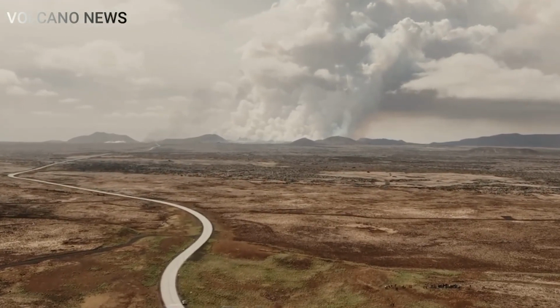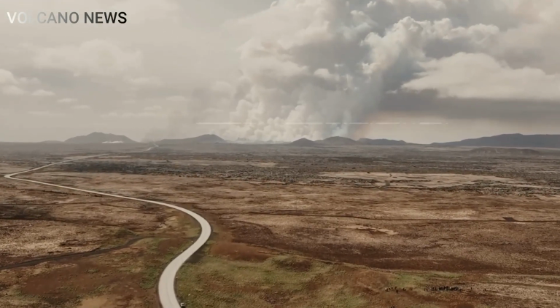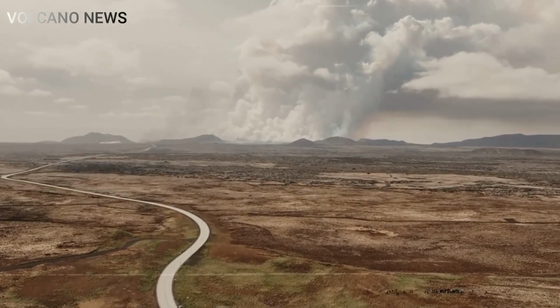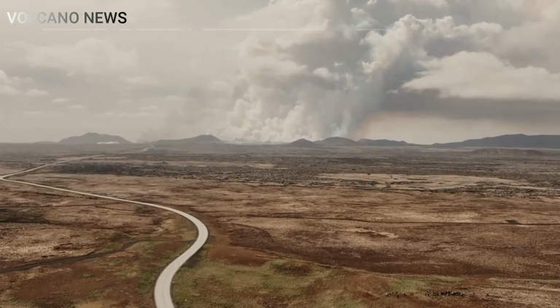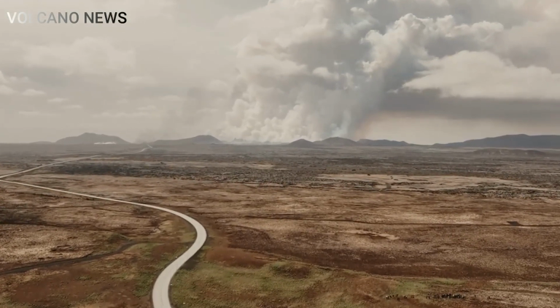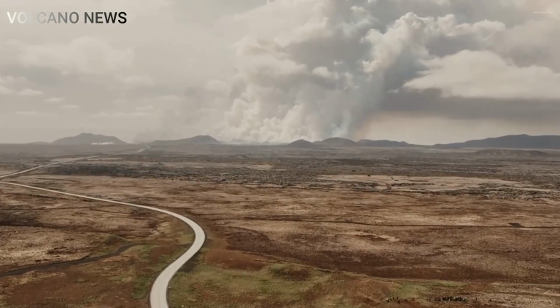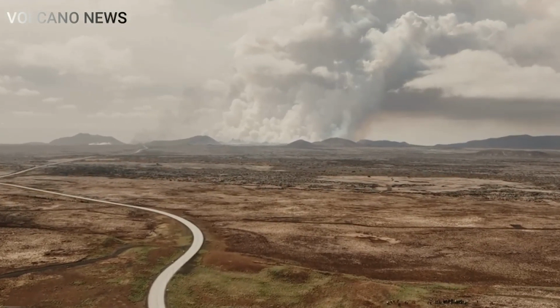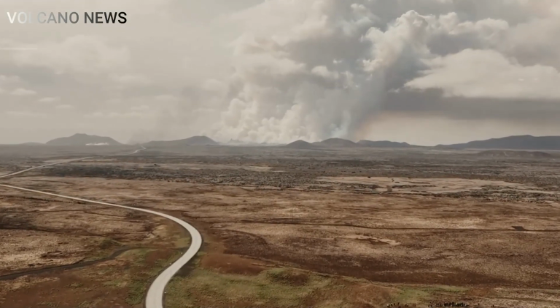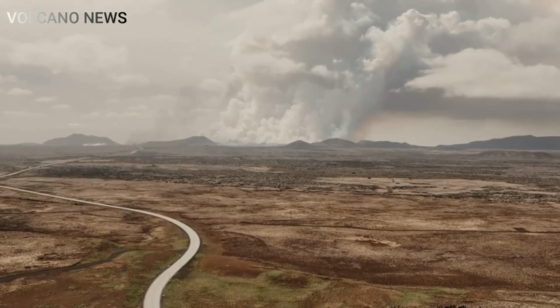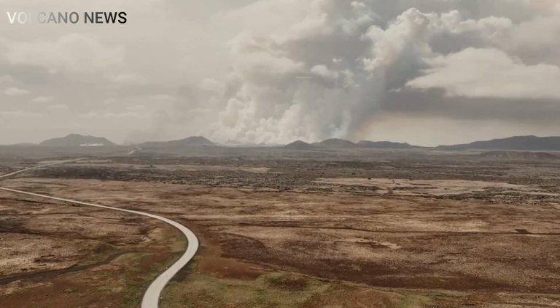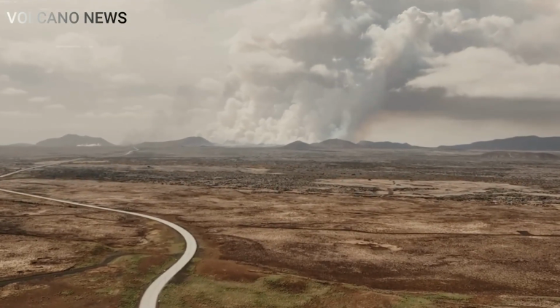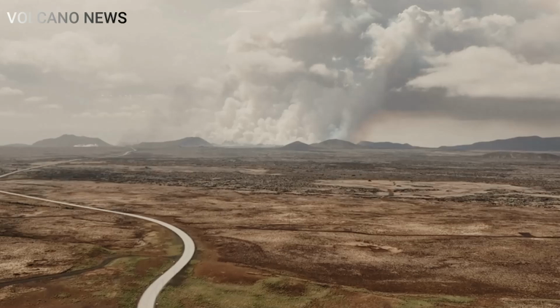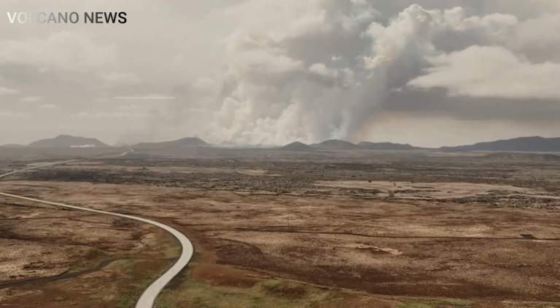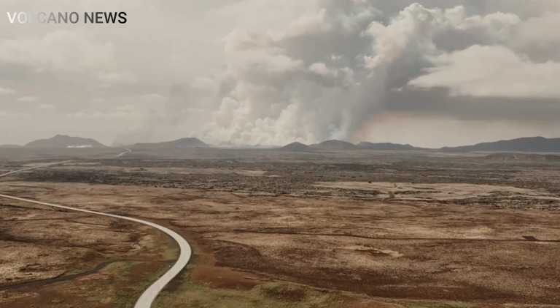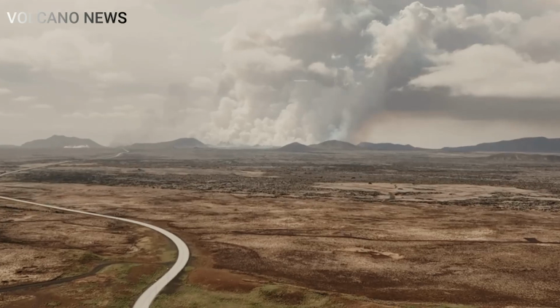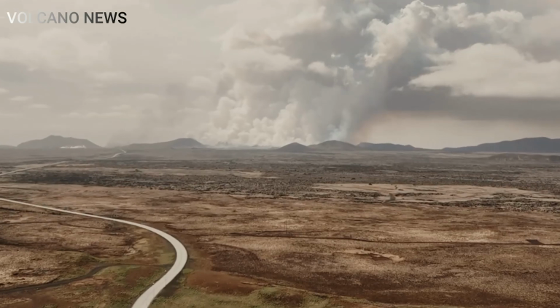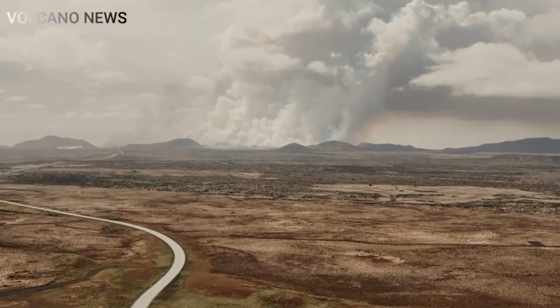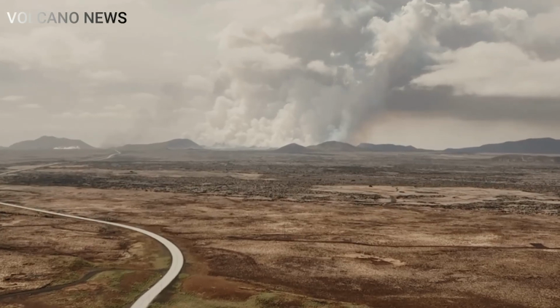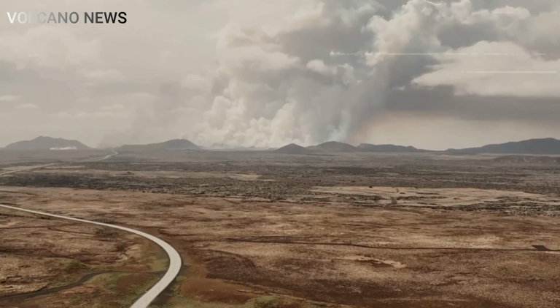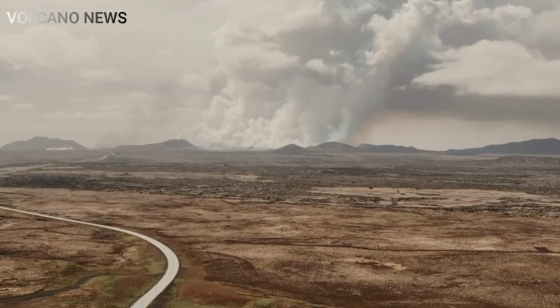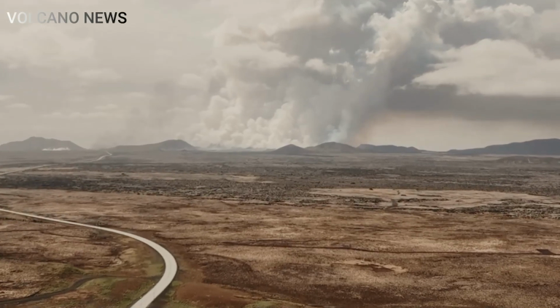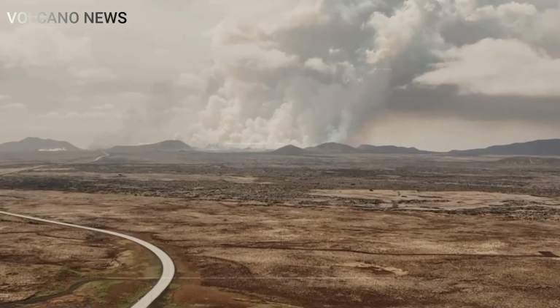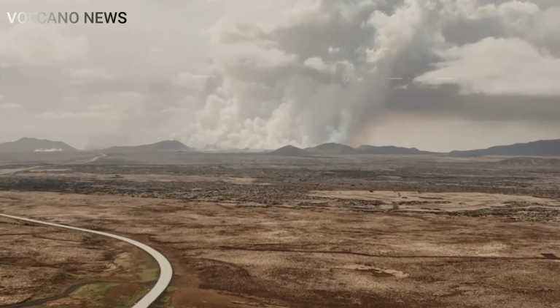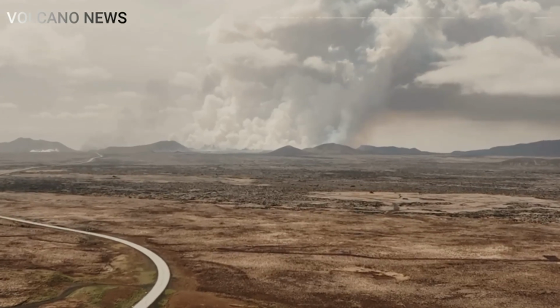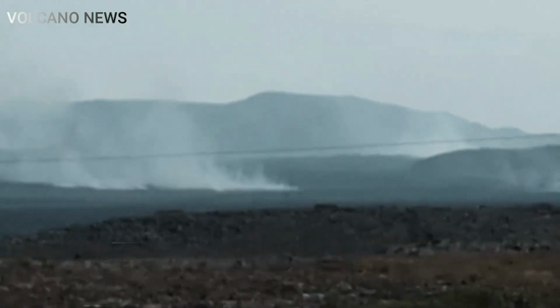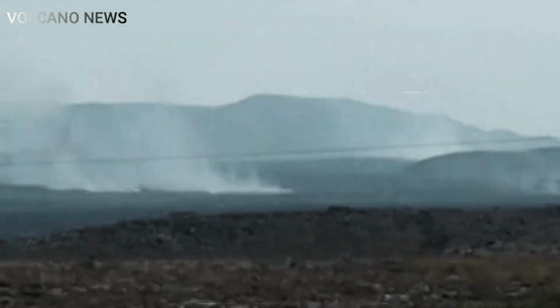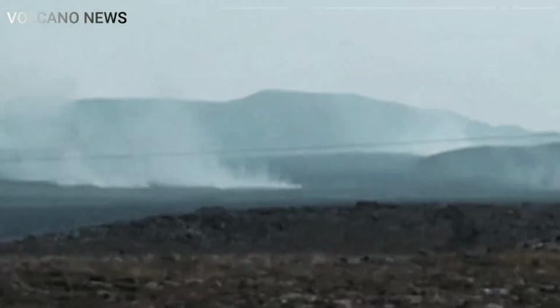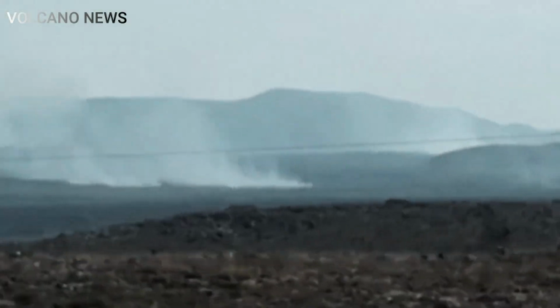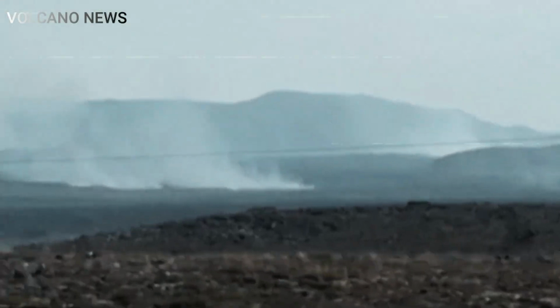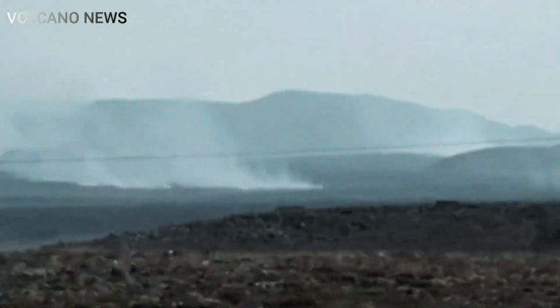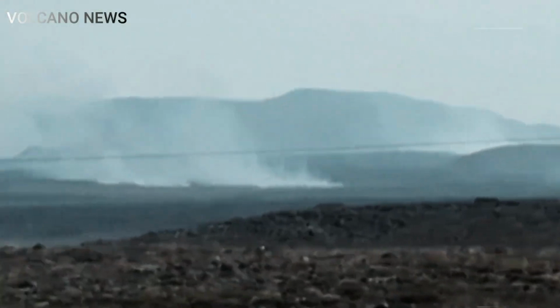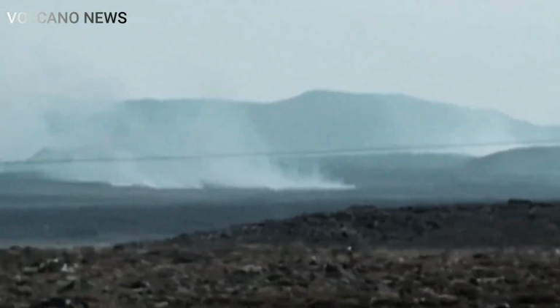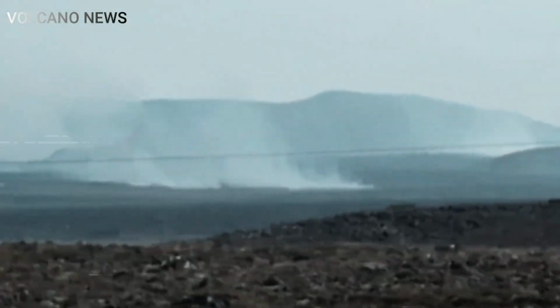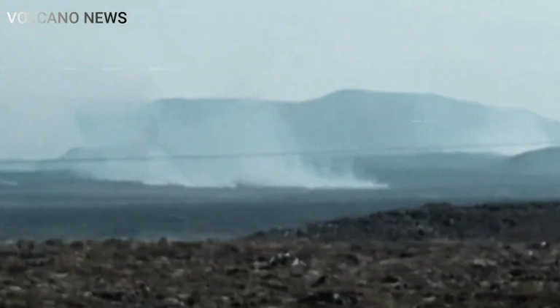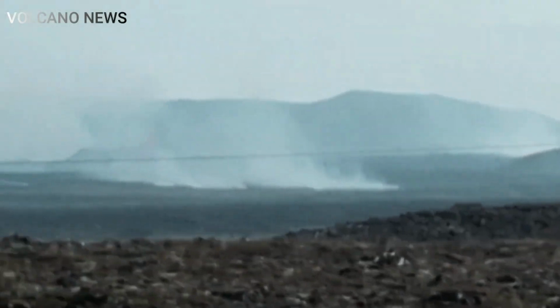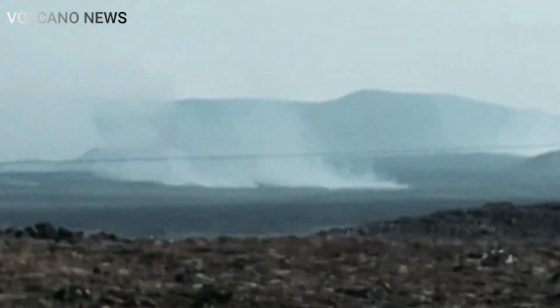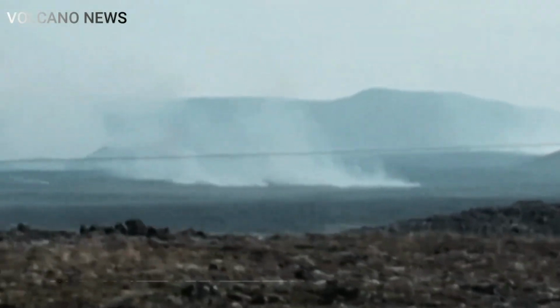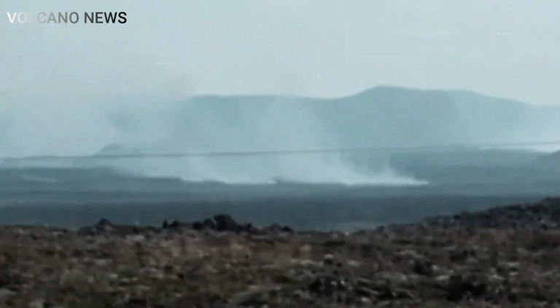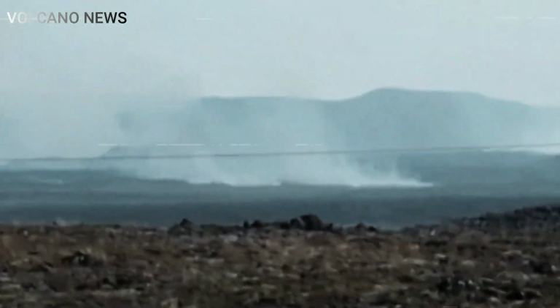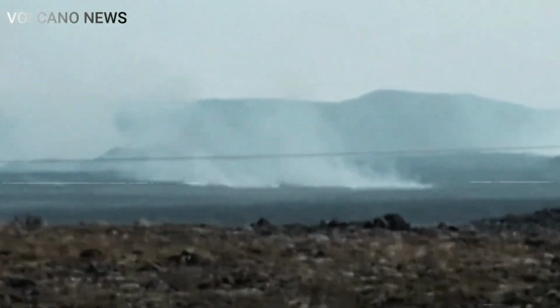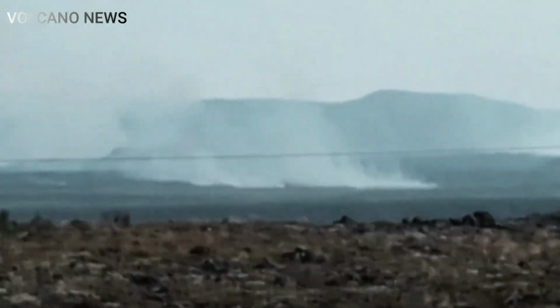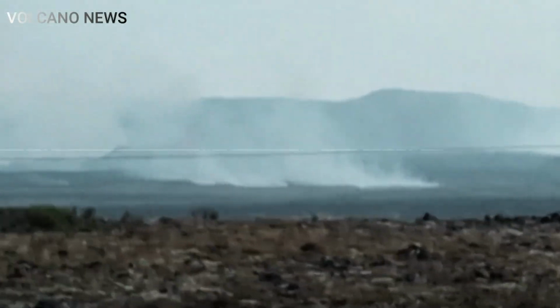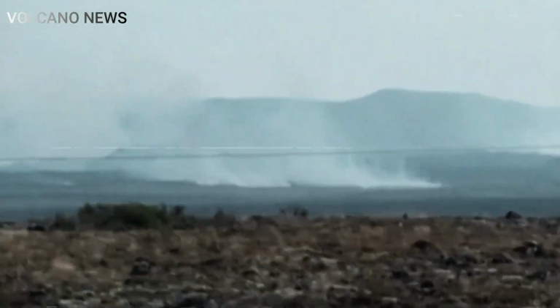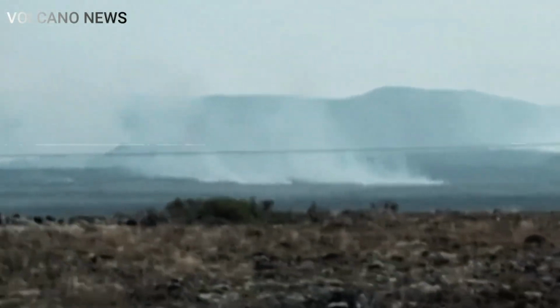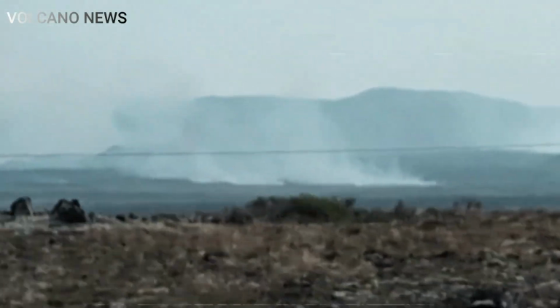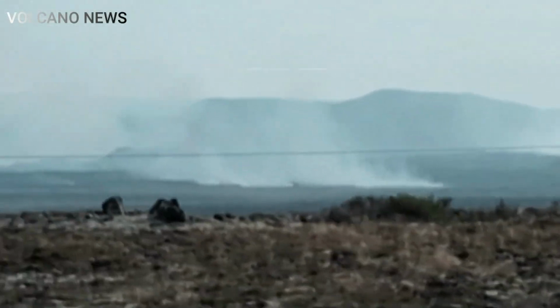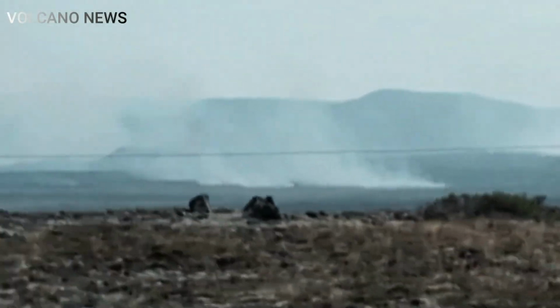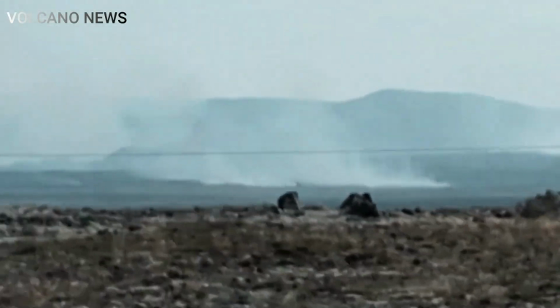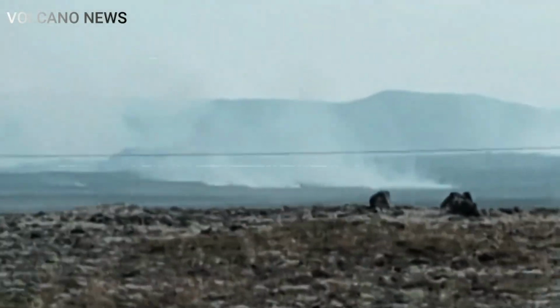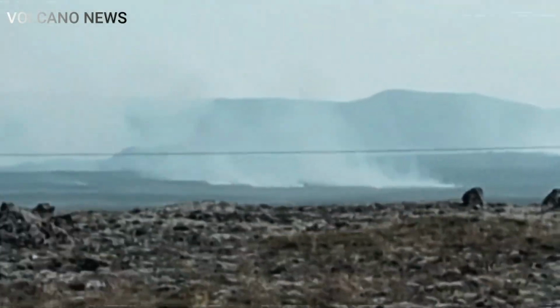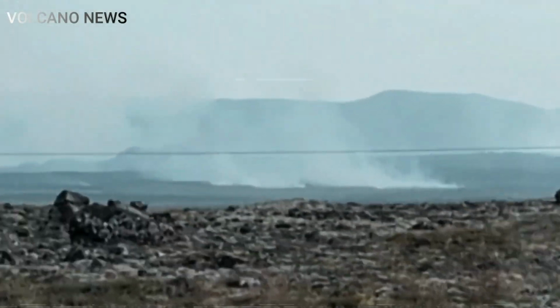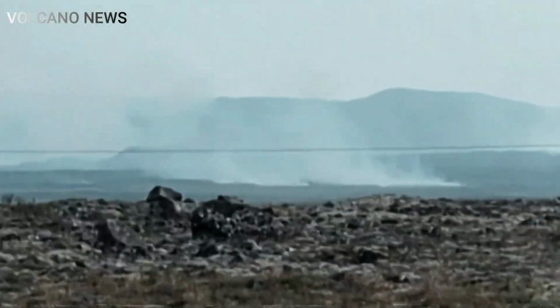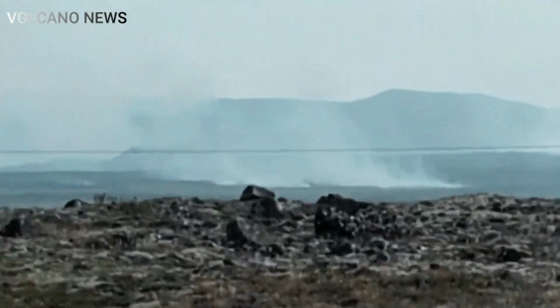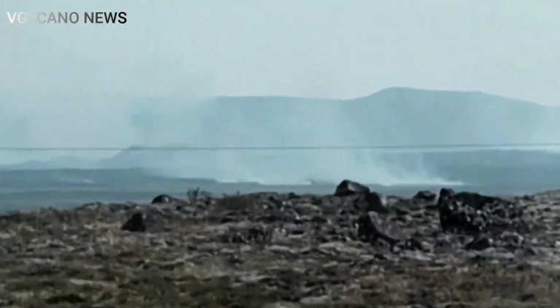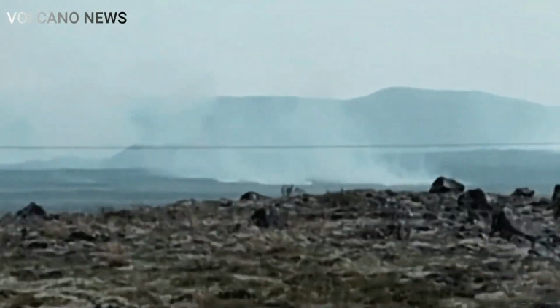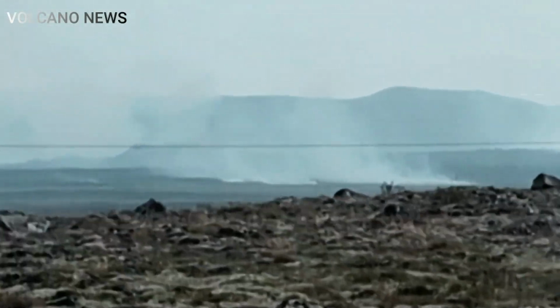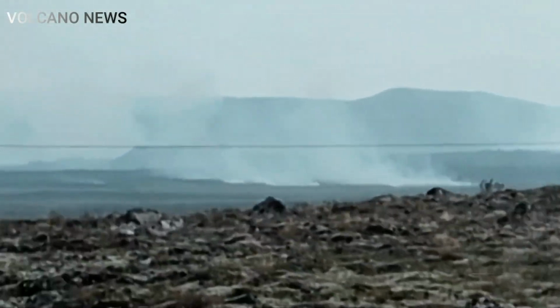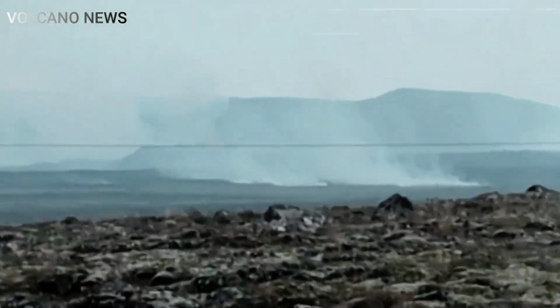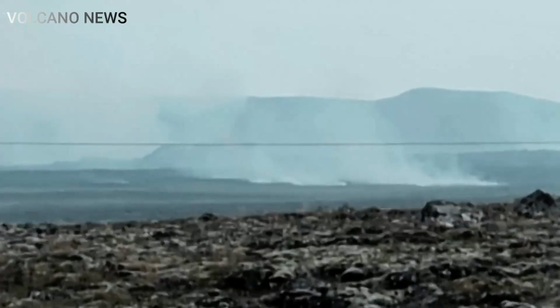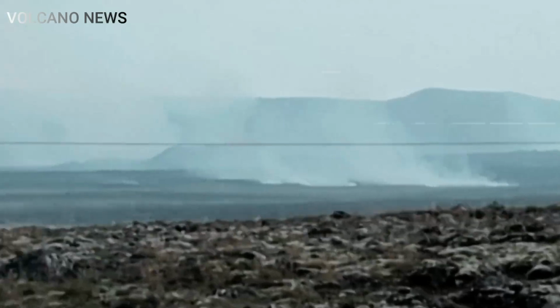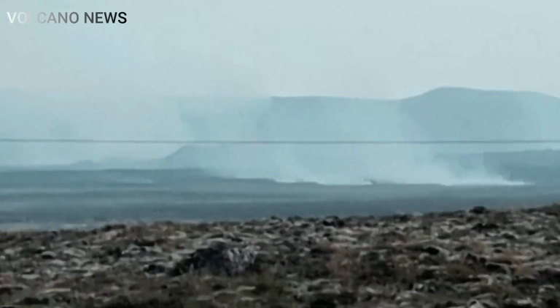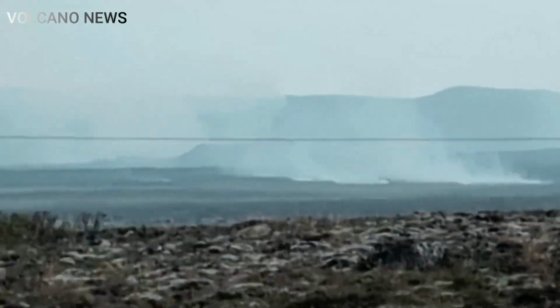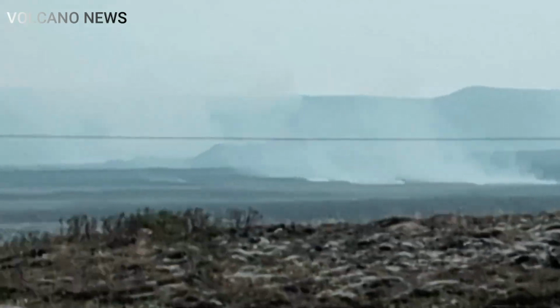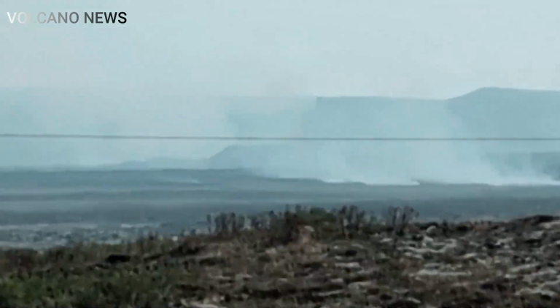Of course, we don't know what will happen in the near future, but it's very possible that the volcano has peaked and will then begin to subside like other eruptions.